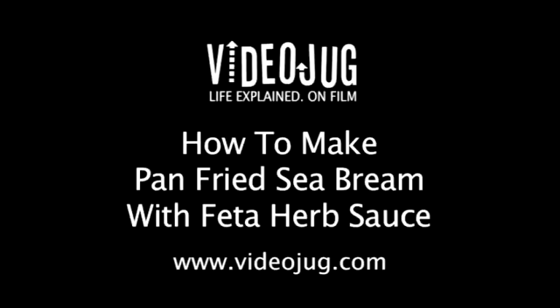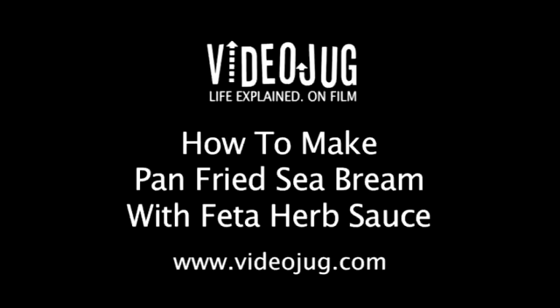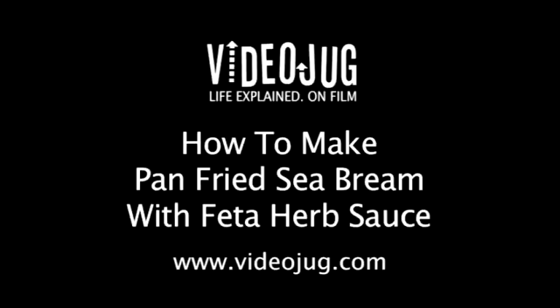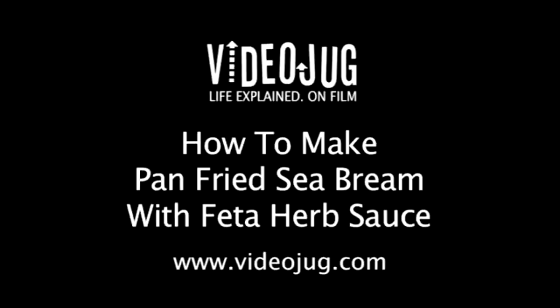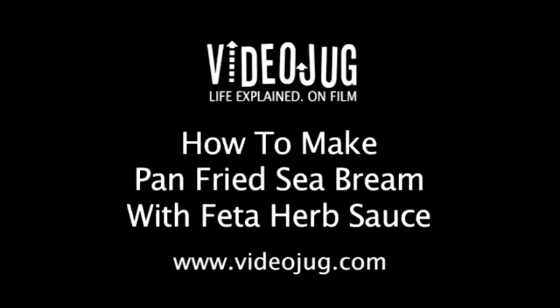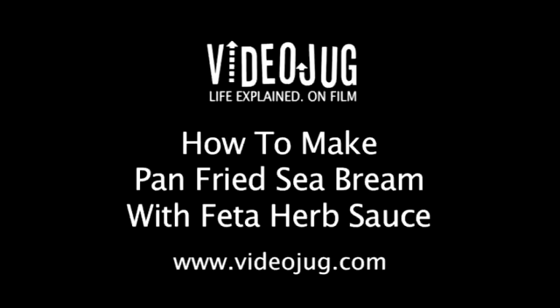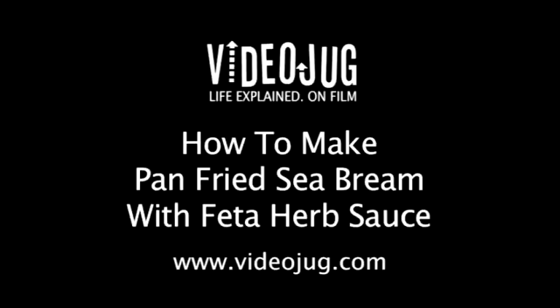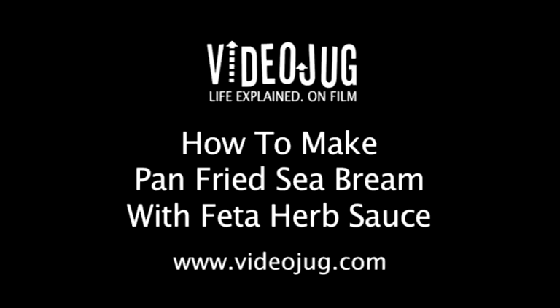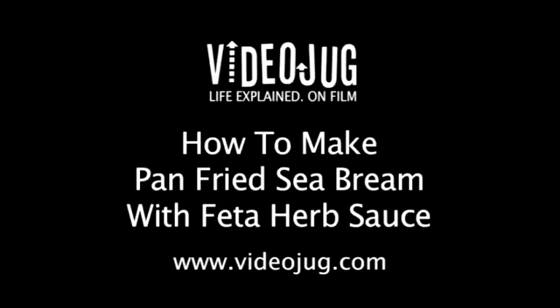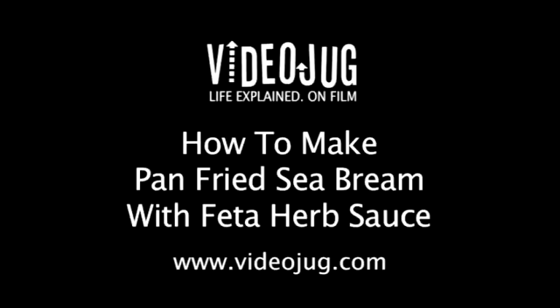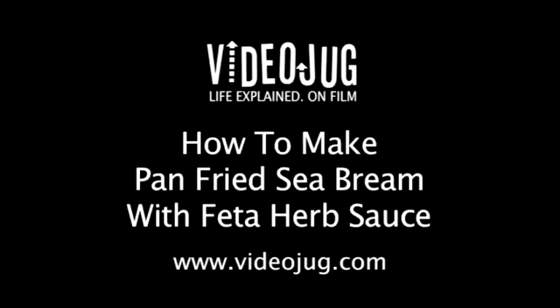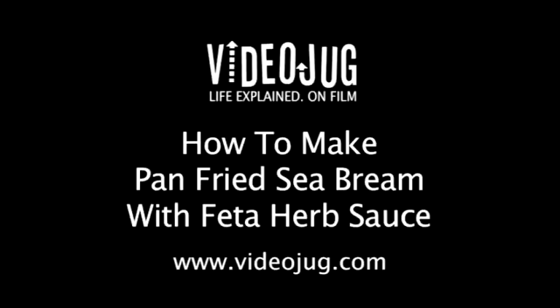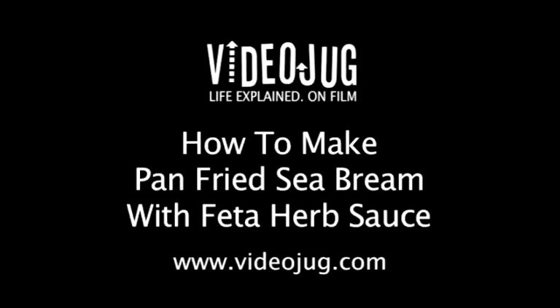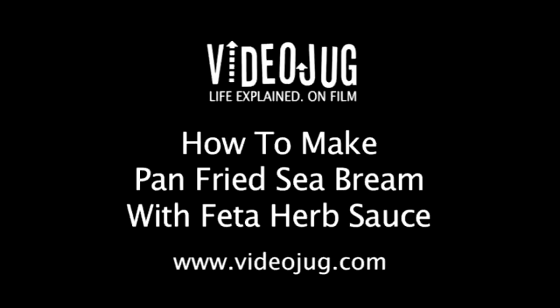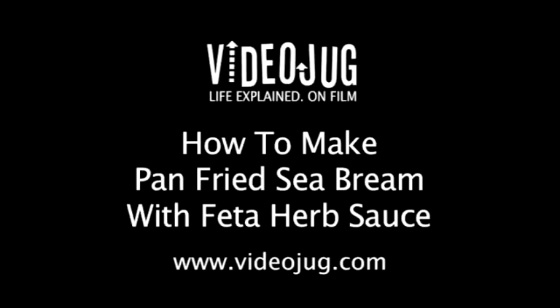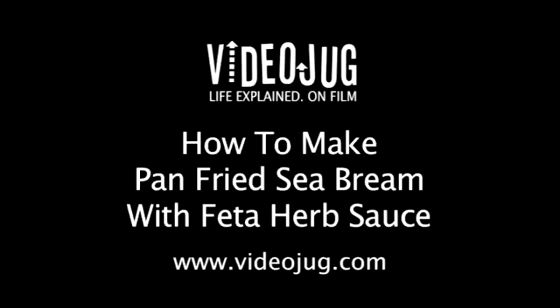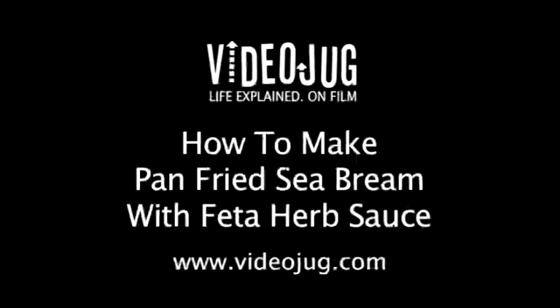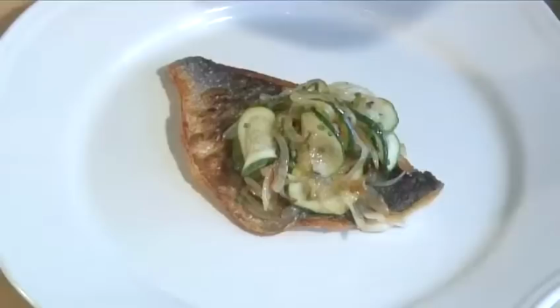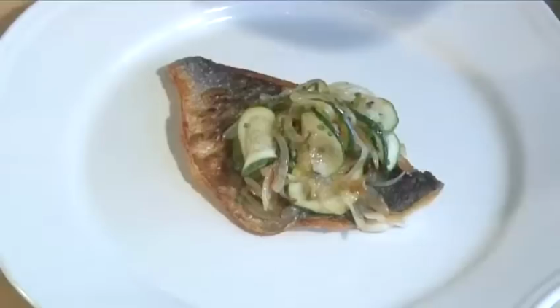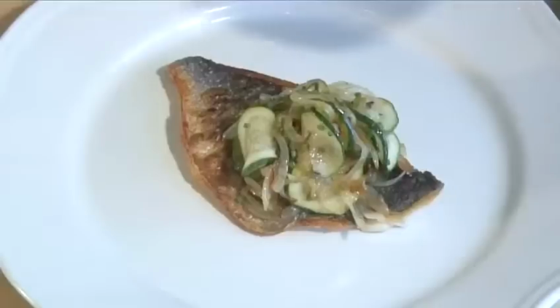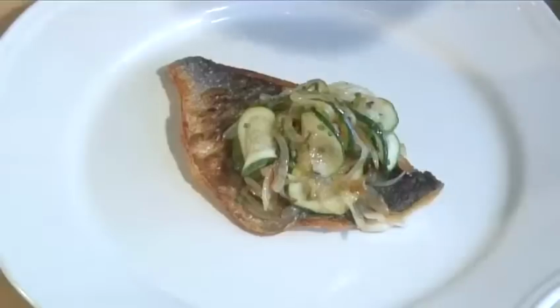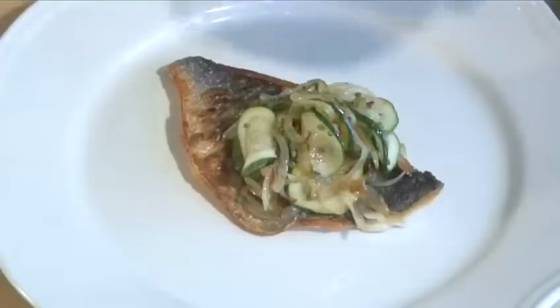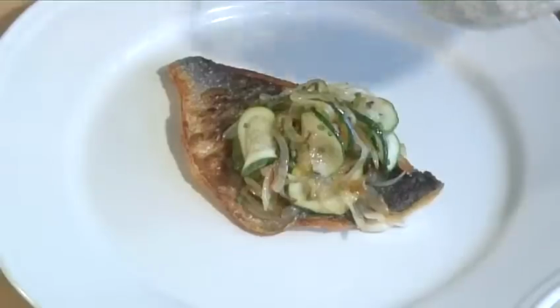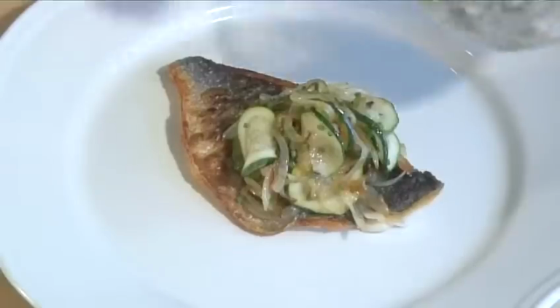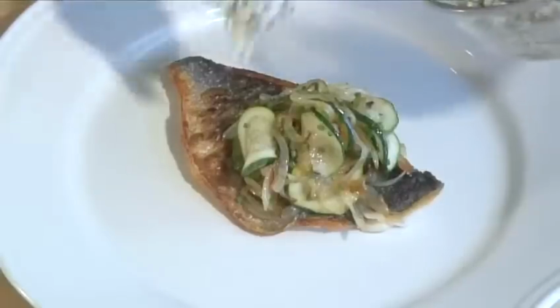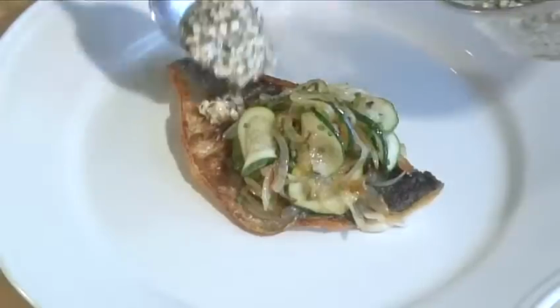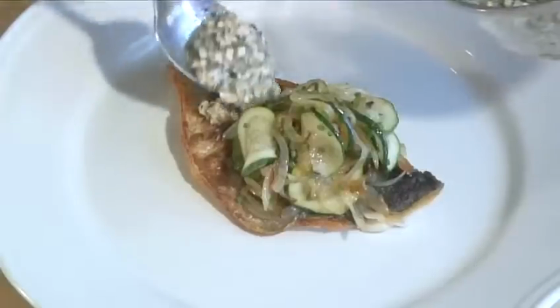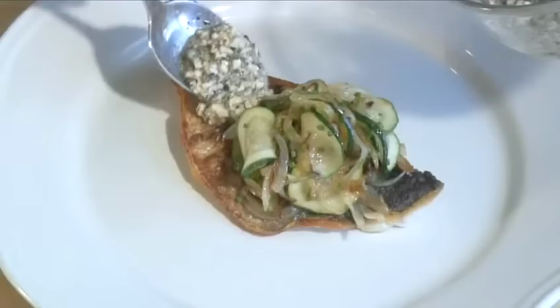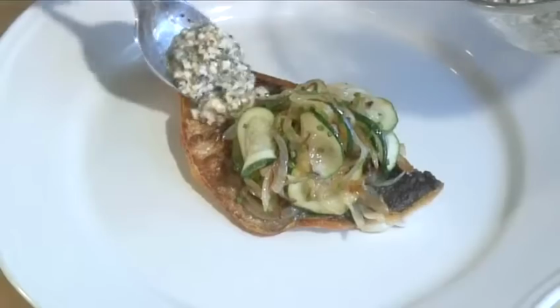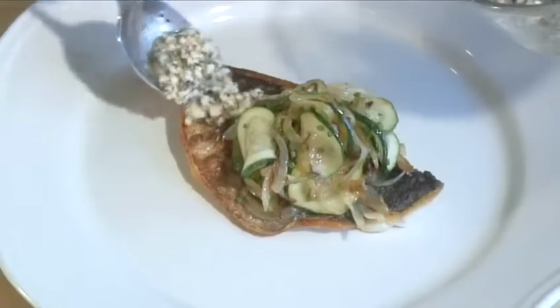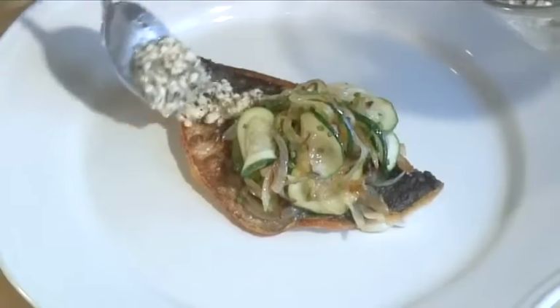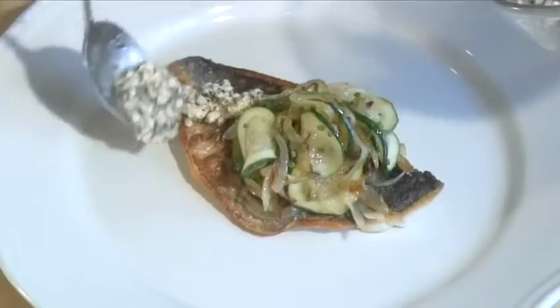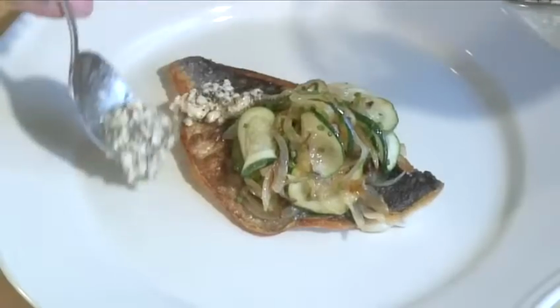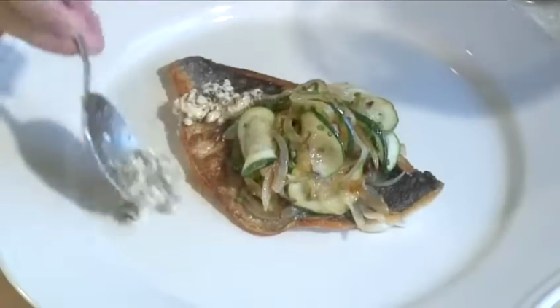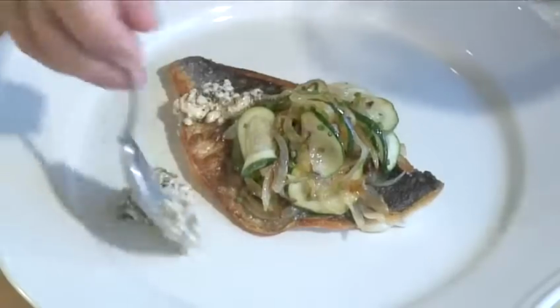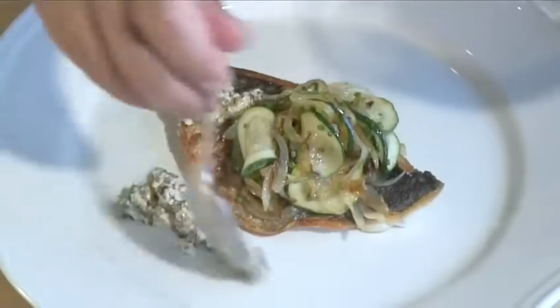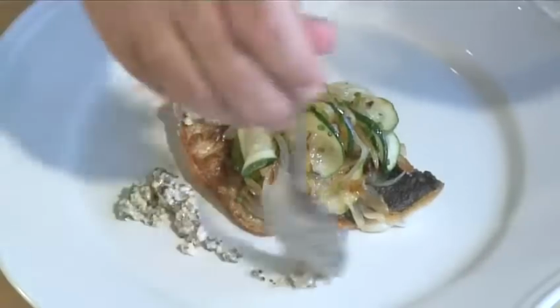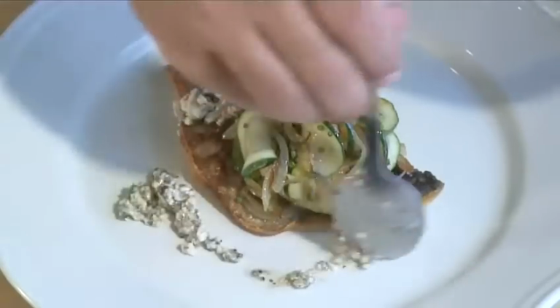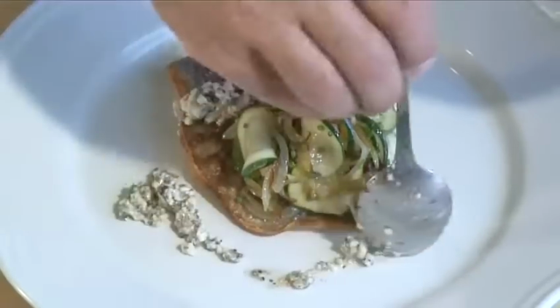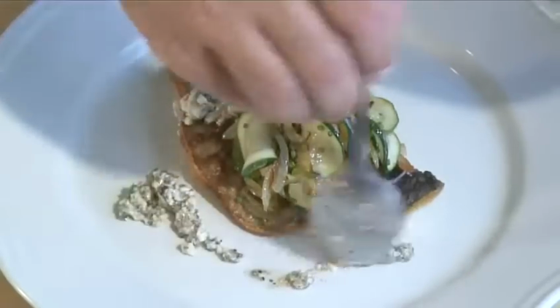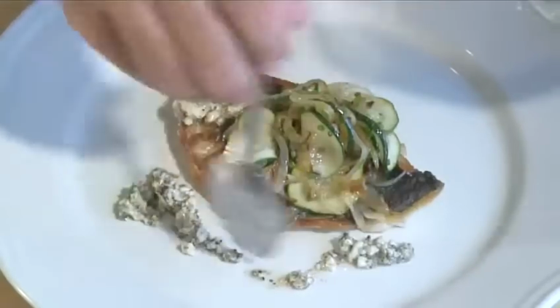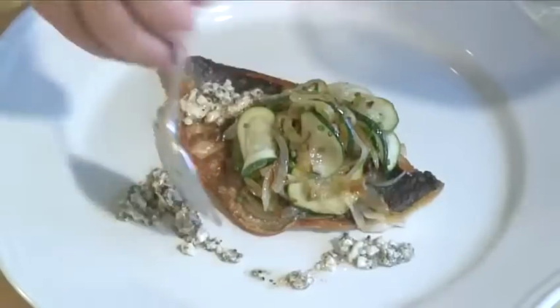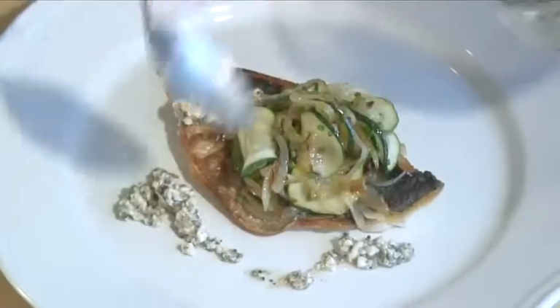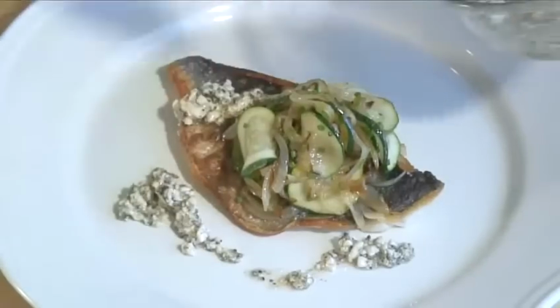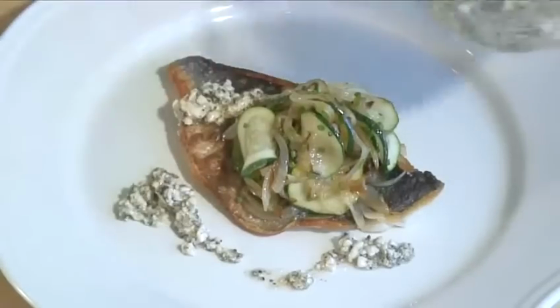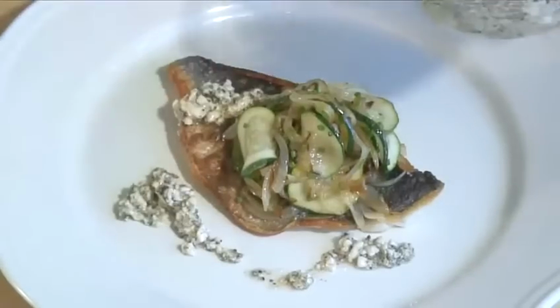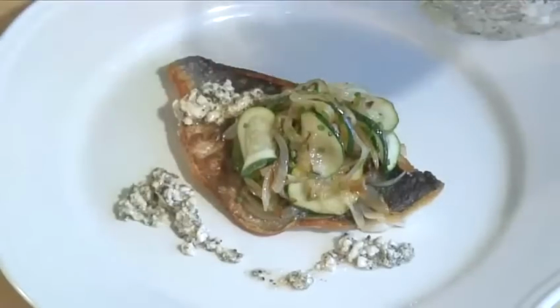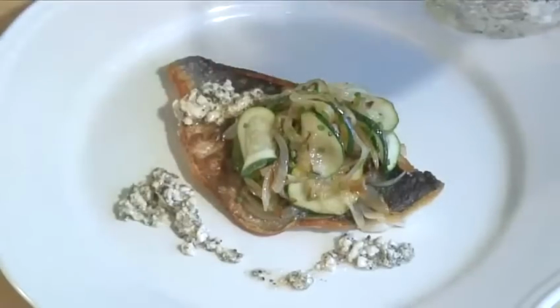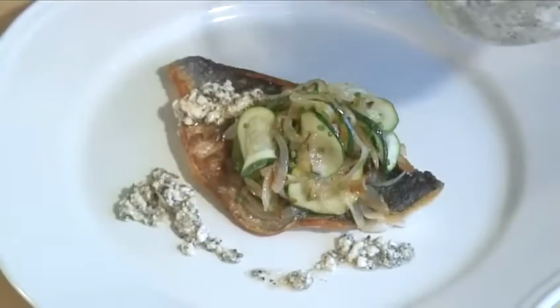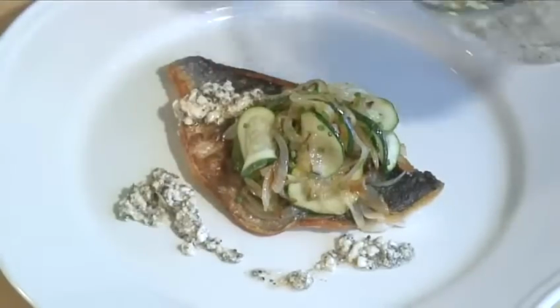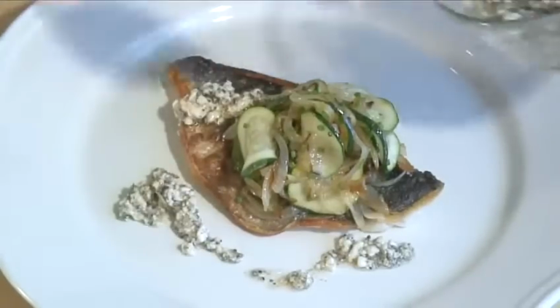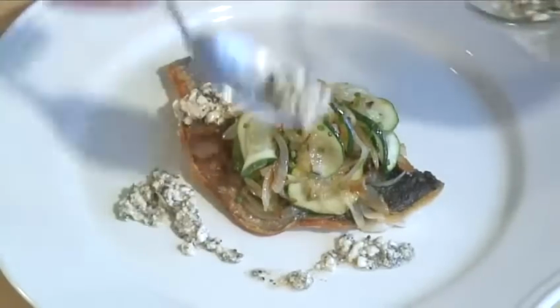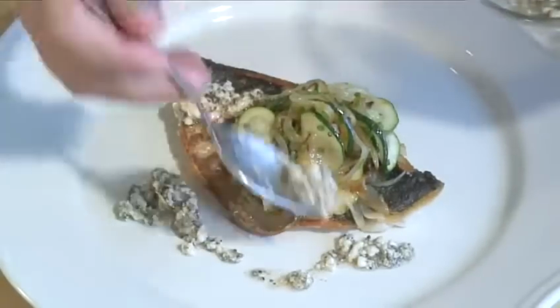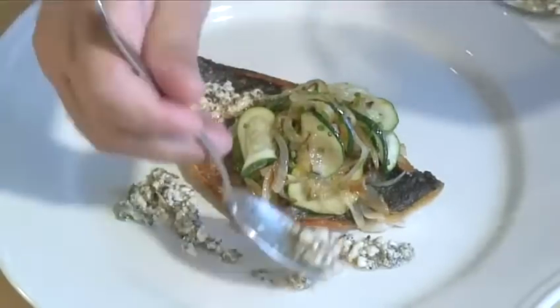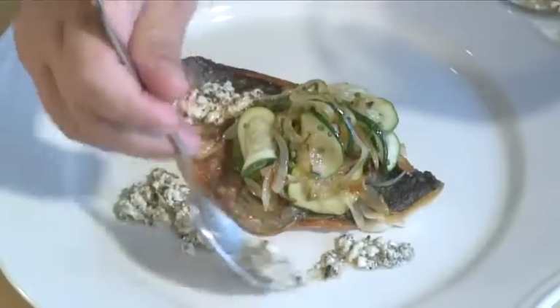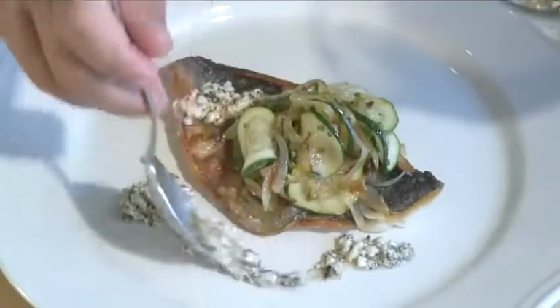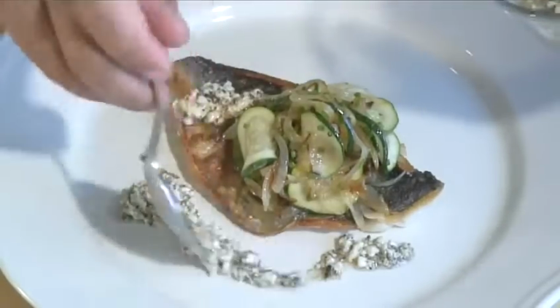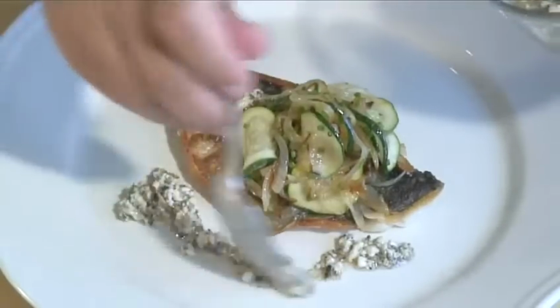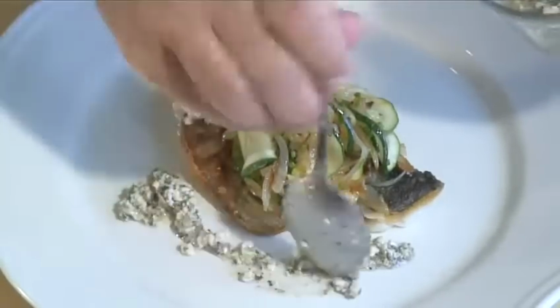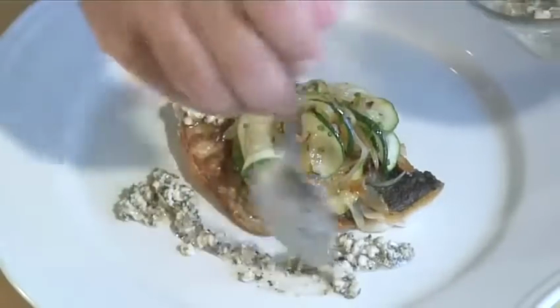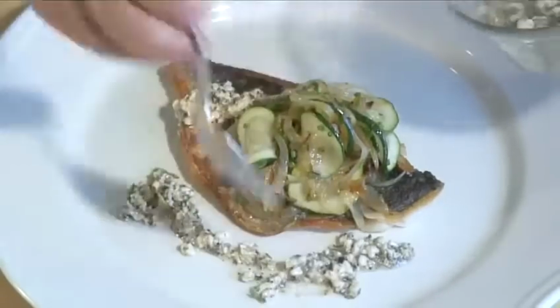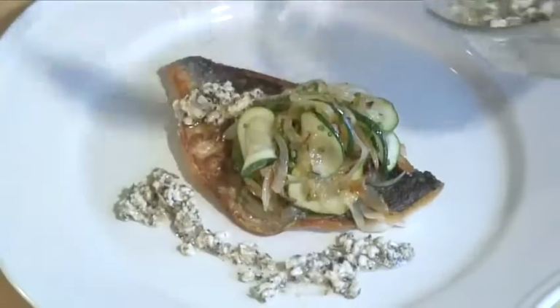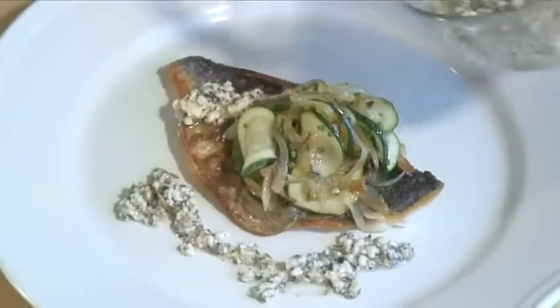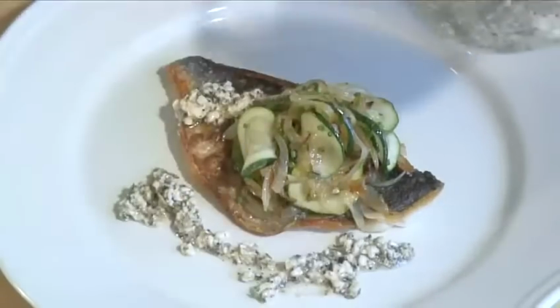Hello and welcome to Videojug. We're going to show you how to cook pan-fried sea bream with a feta herb sauce.